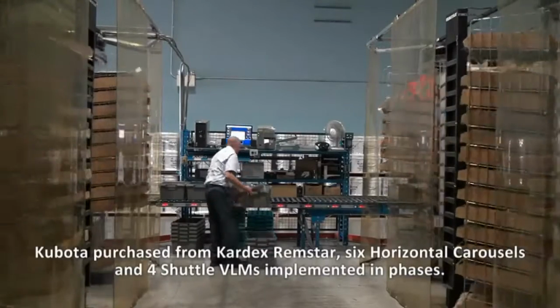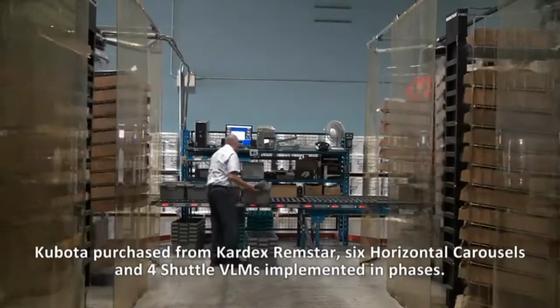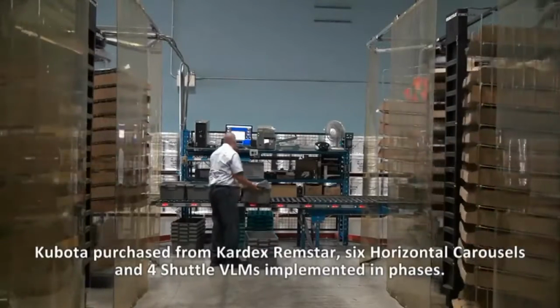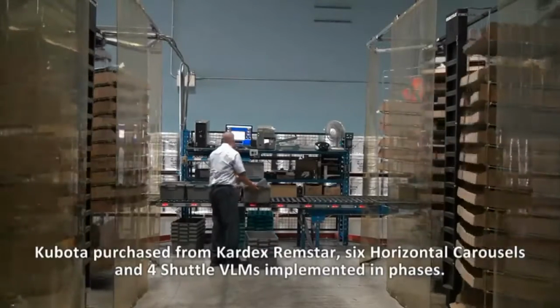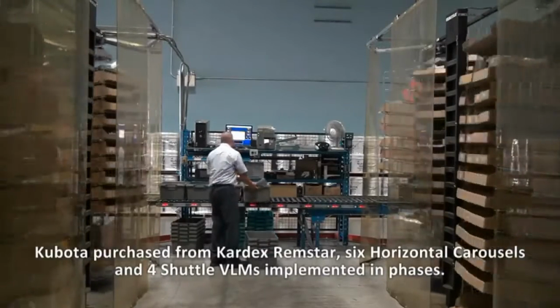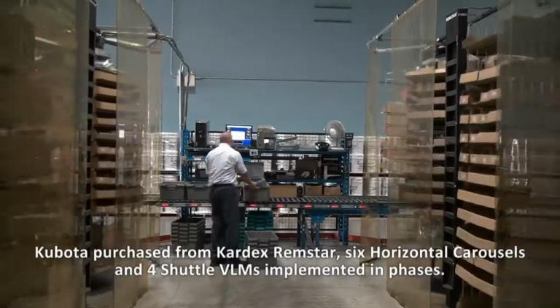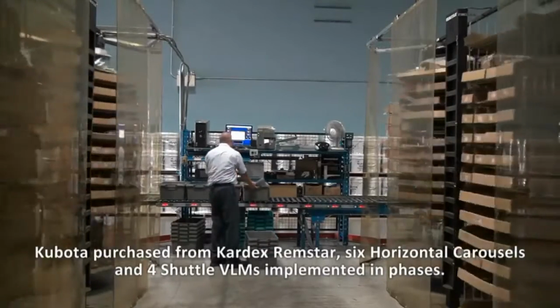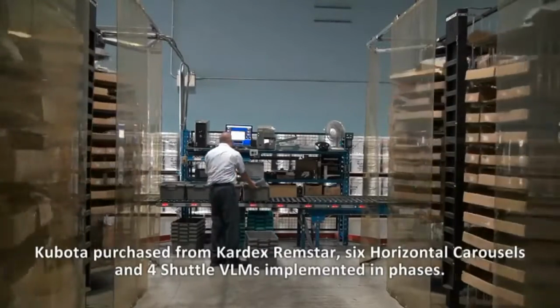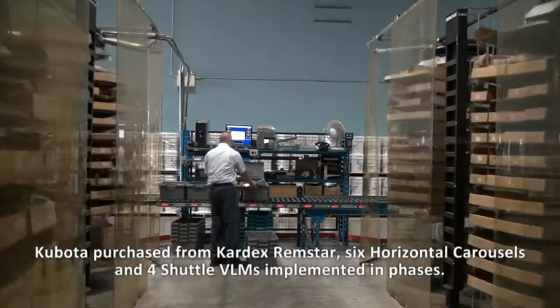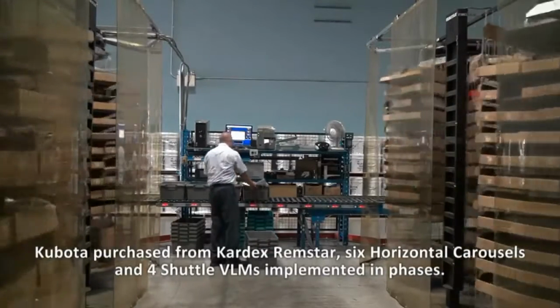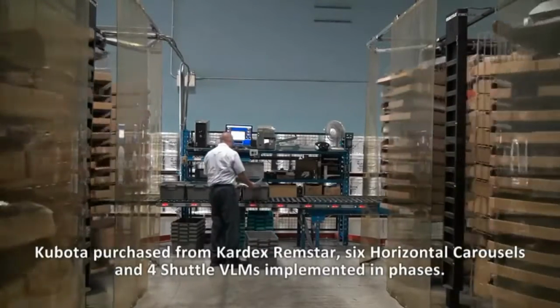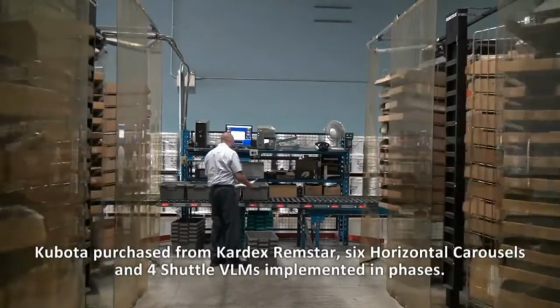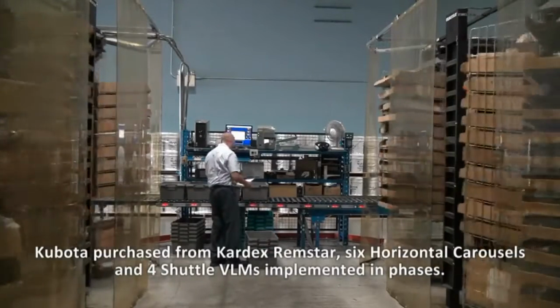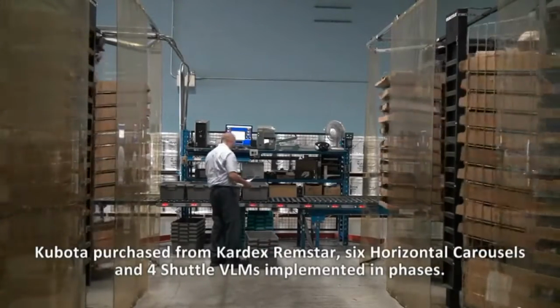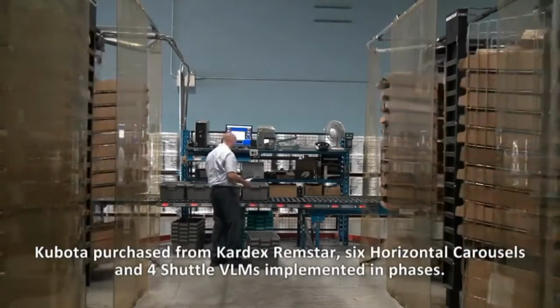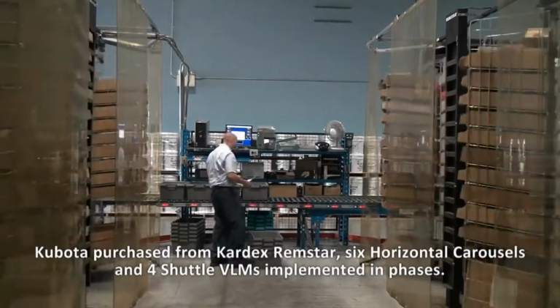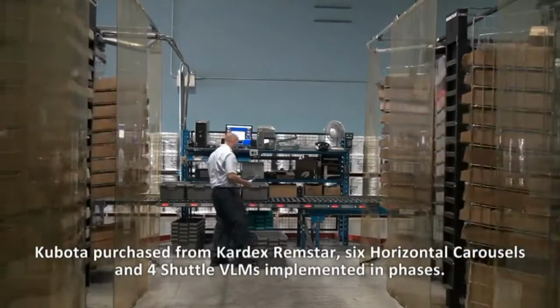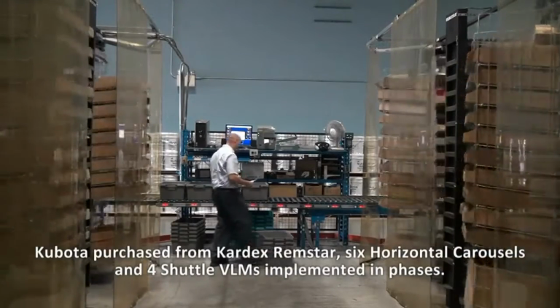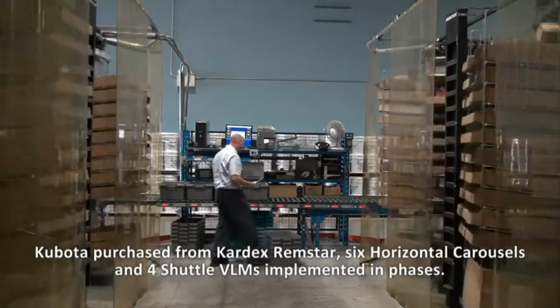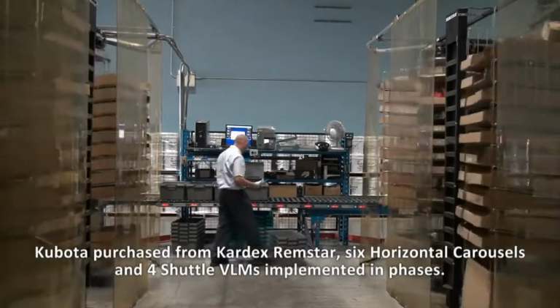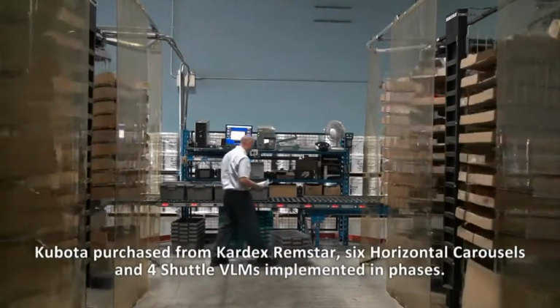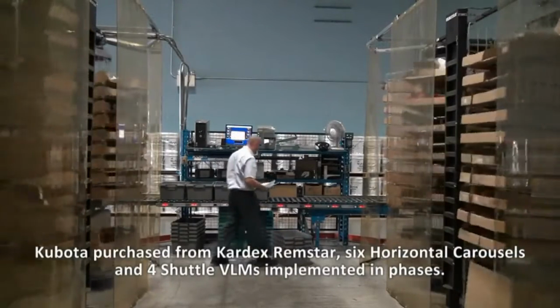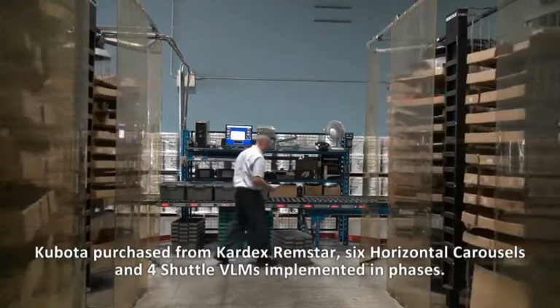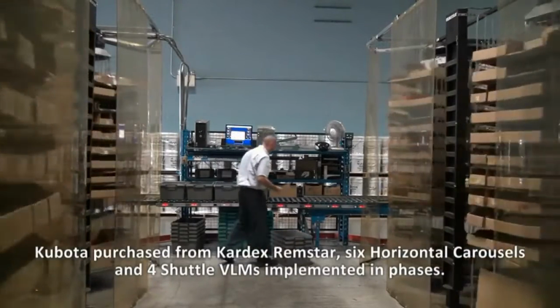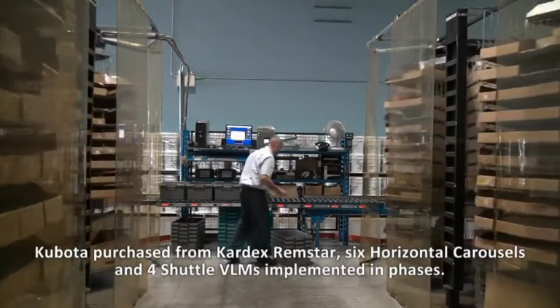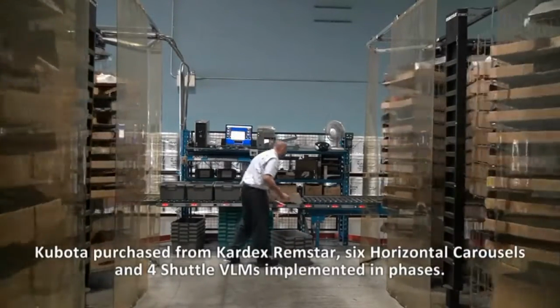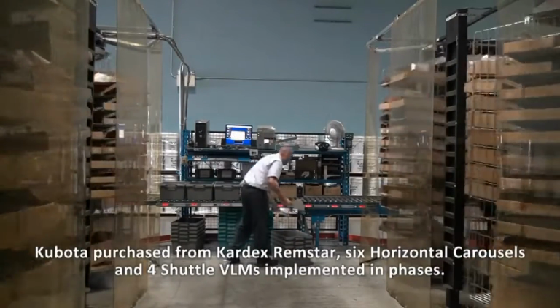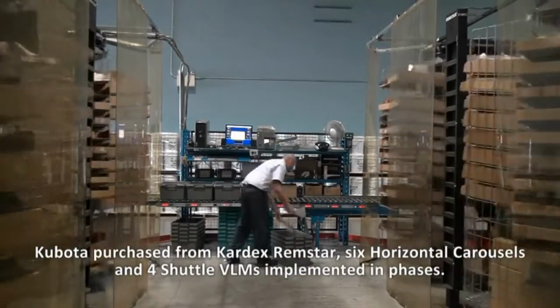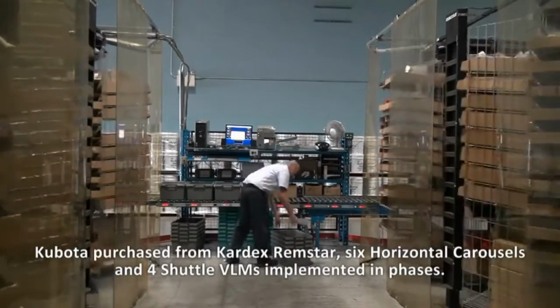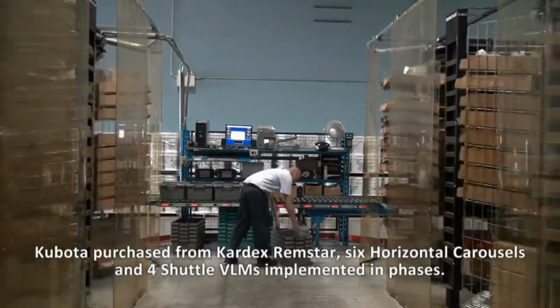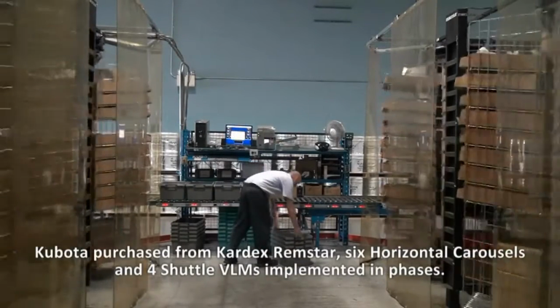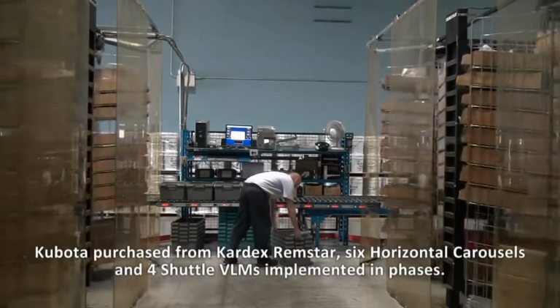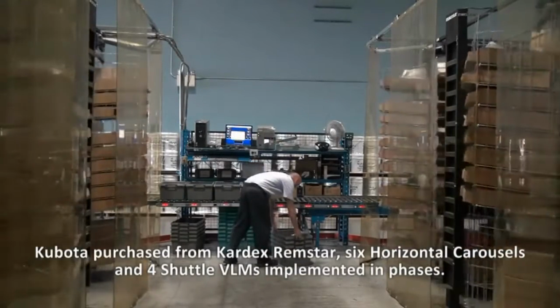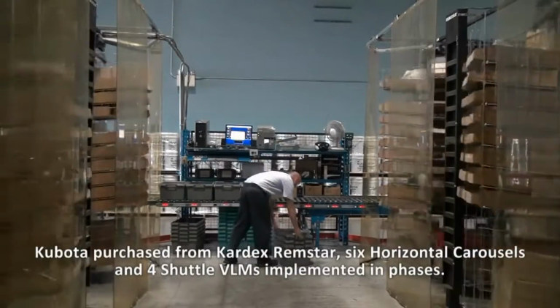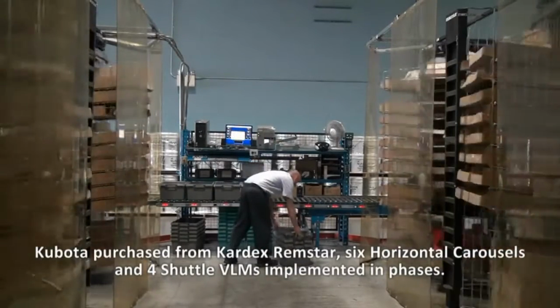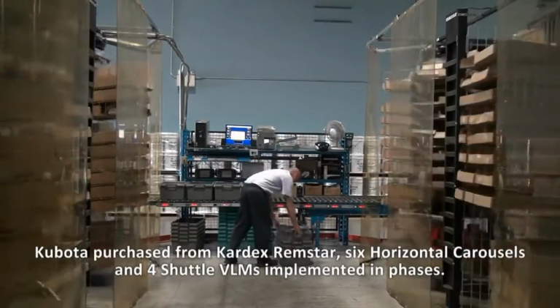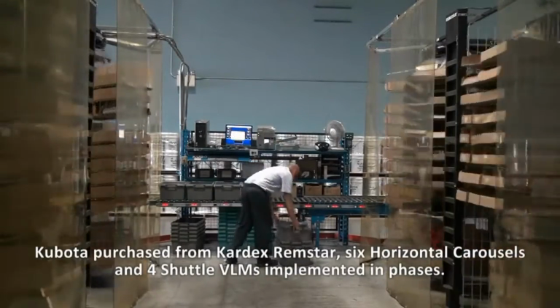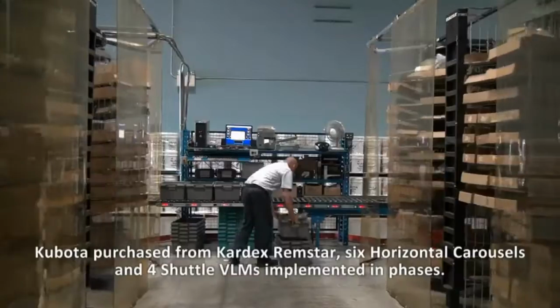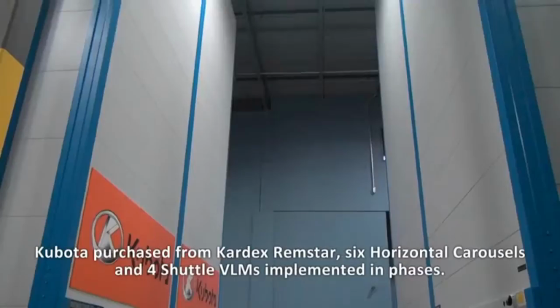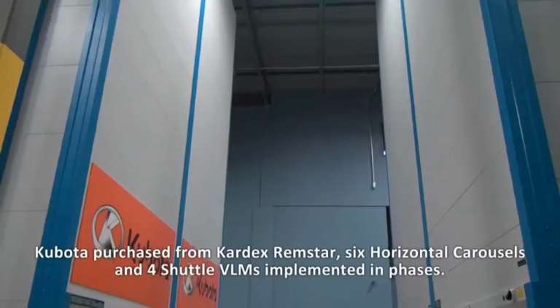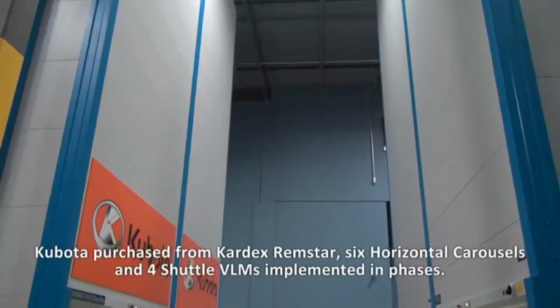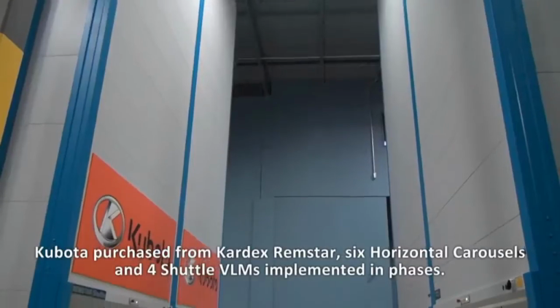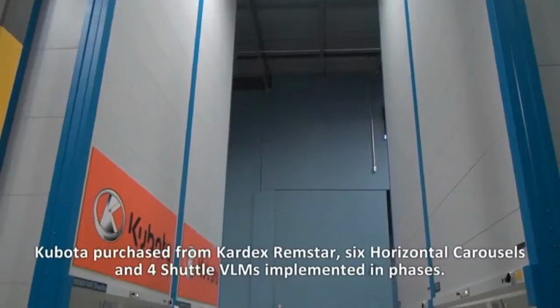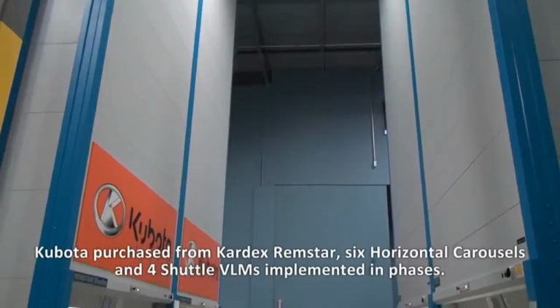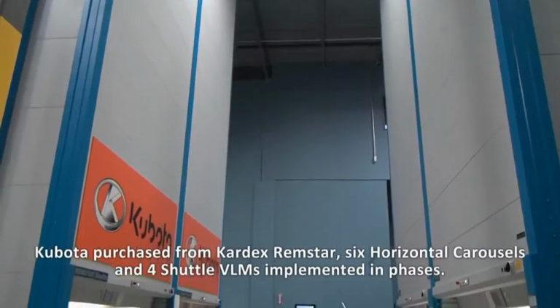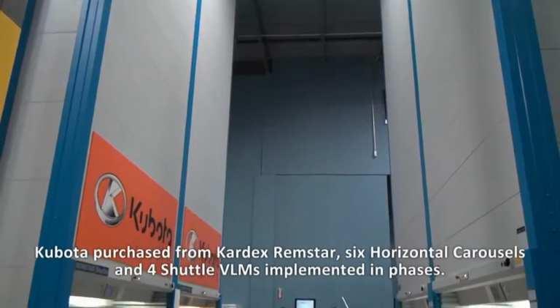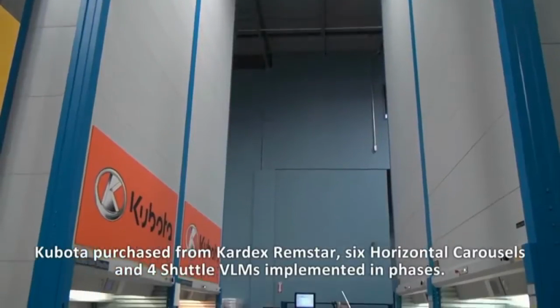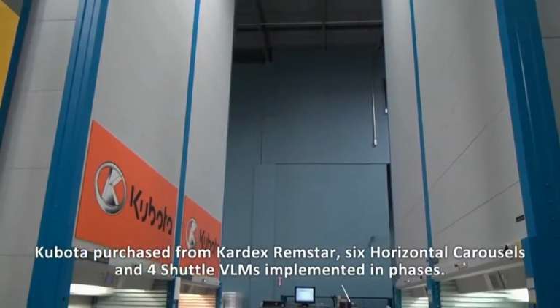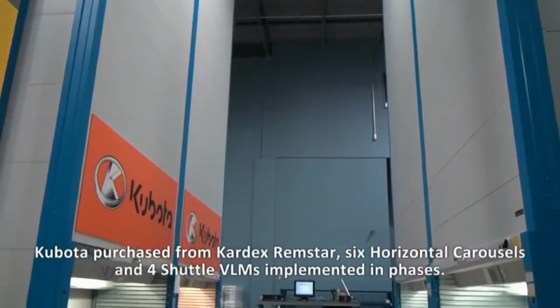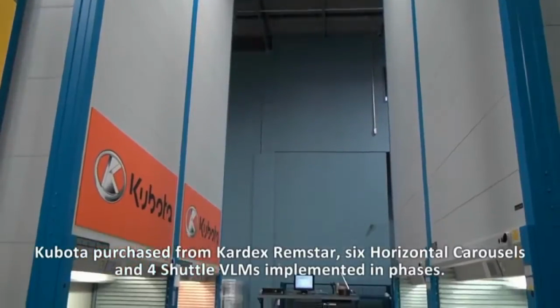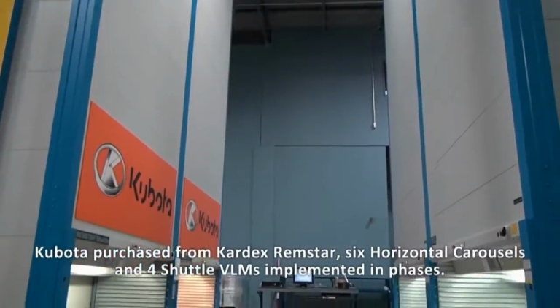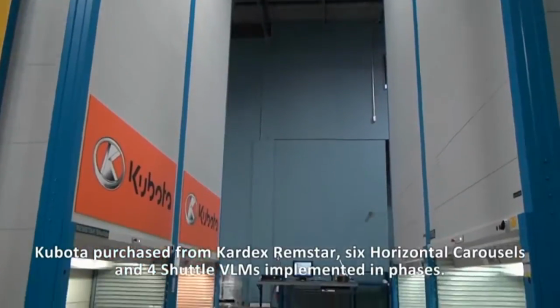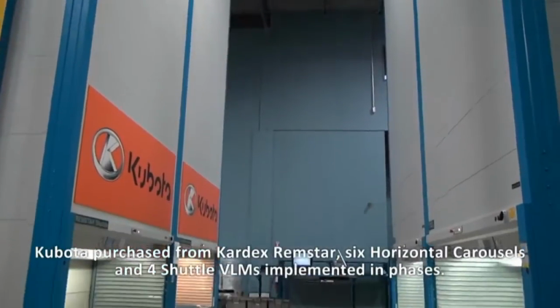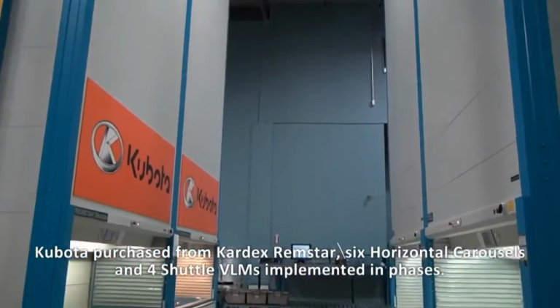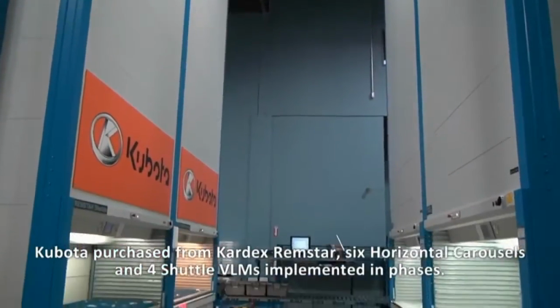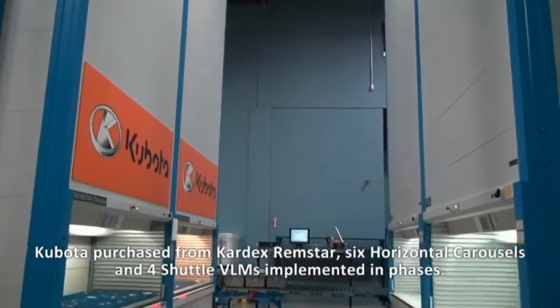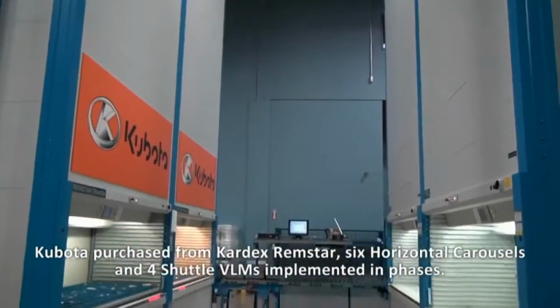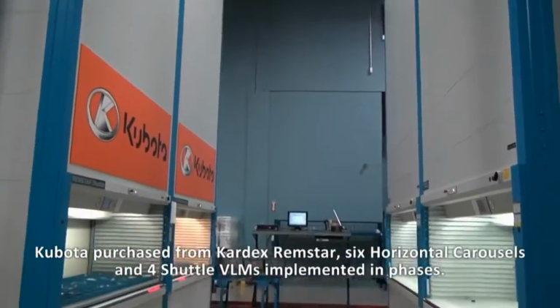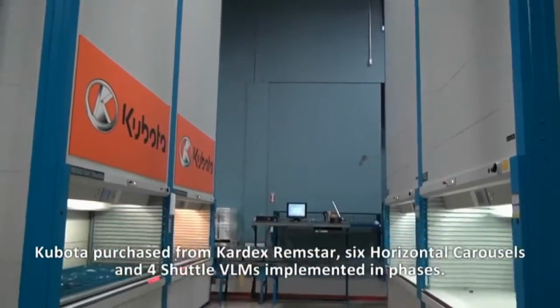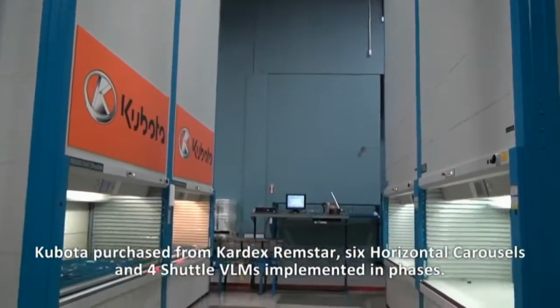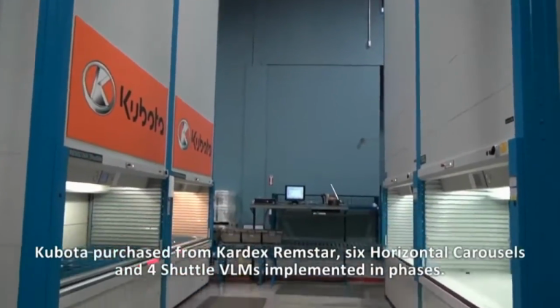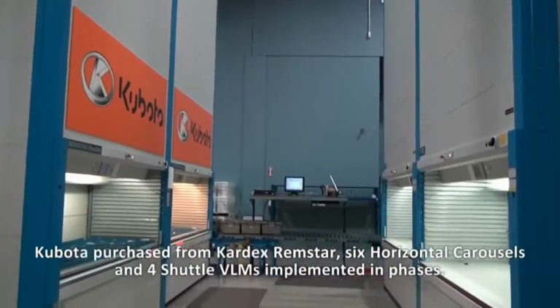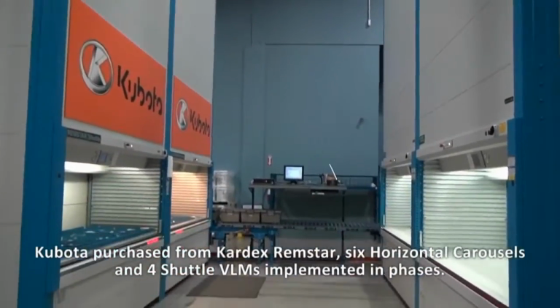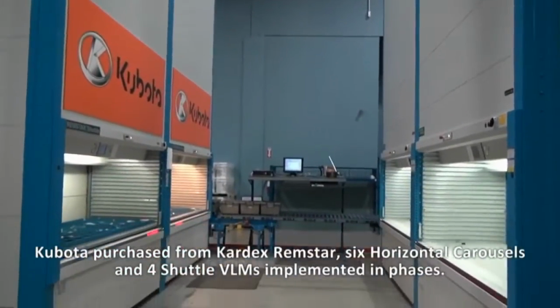Kubota purchased from Kardex Remstar six horizontal carousels and four Shuttle VLMs, implemented in phases.